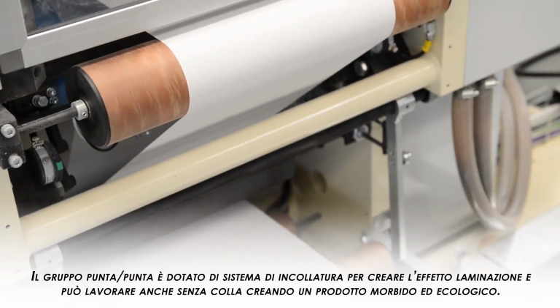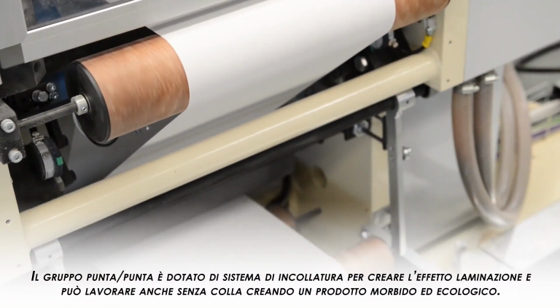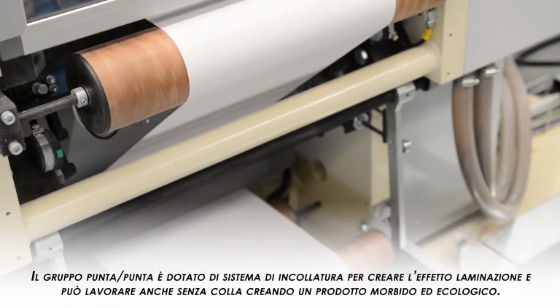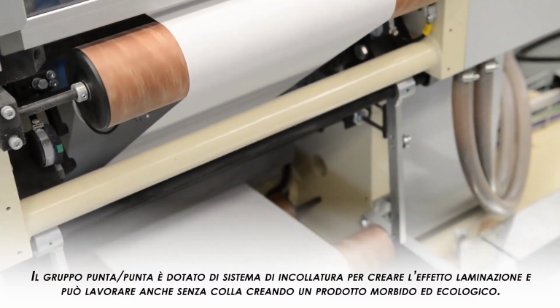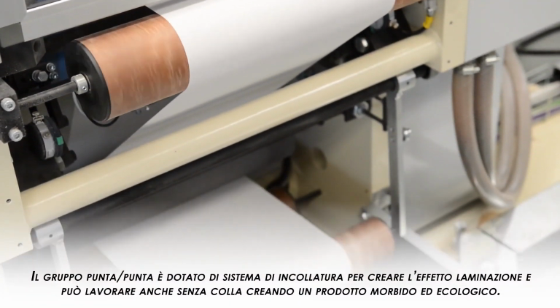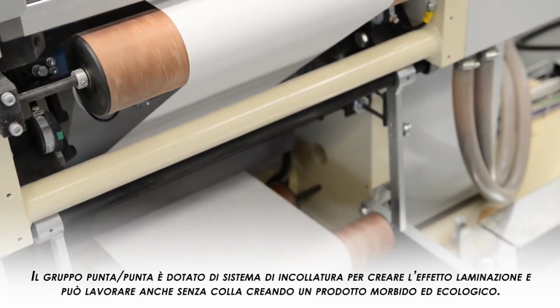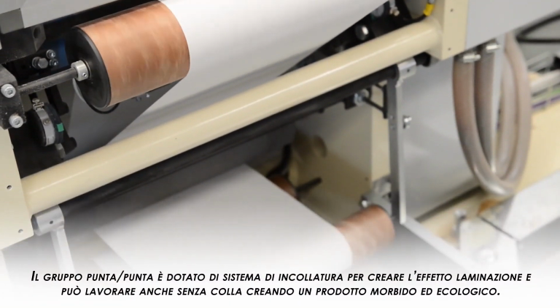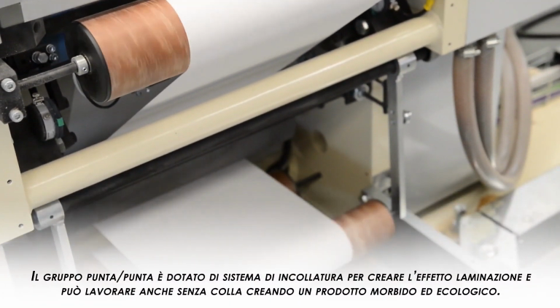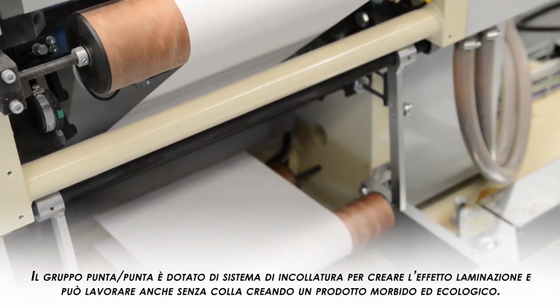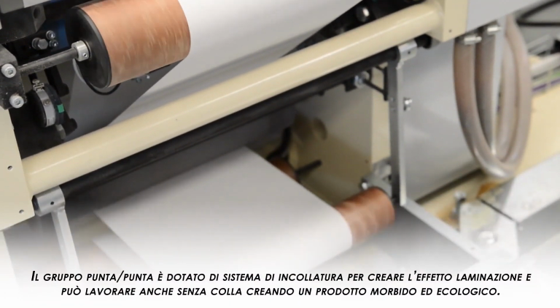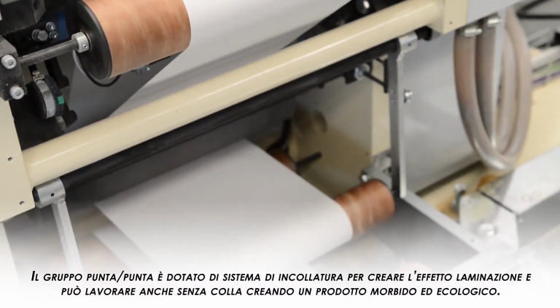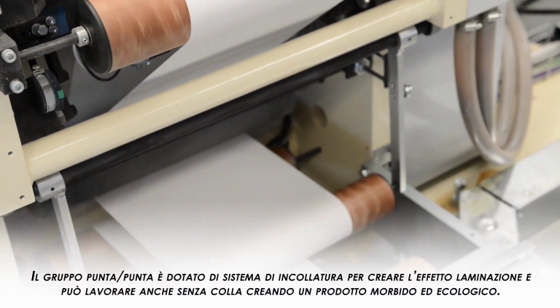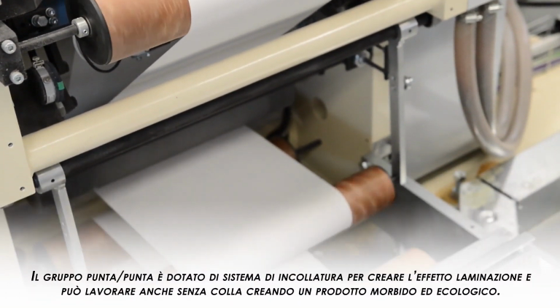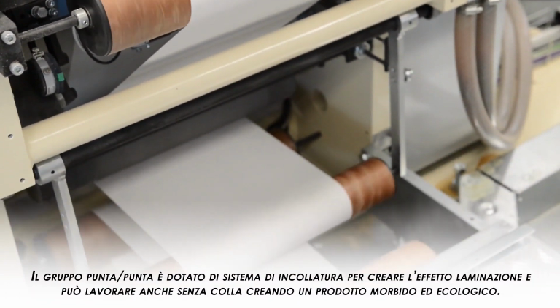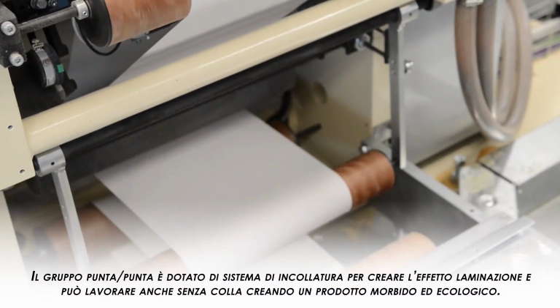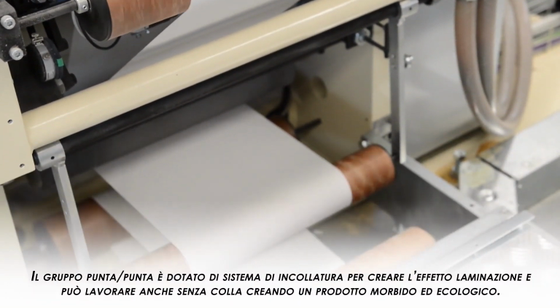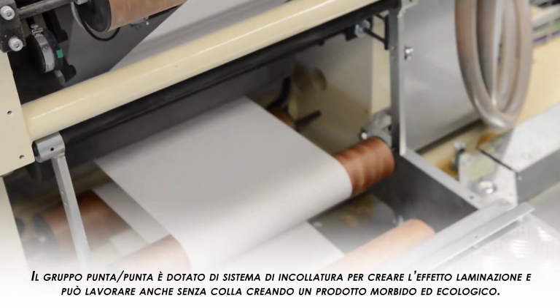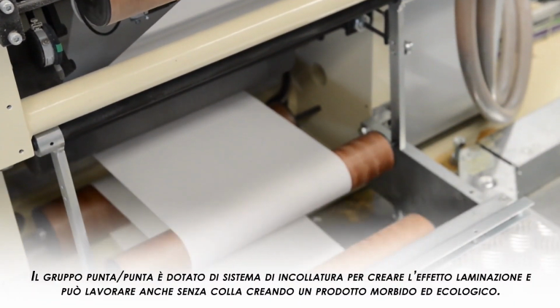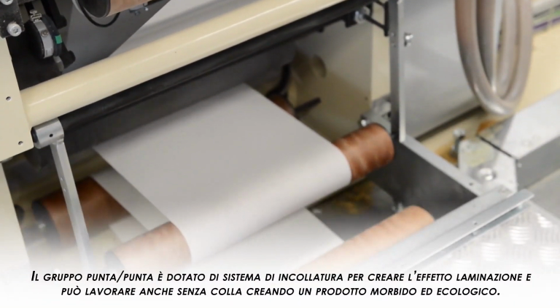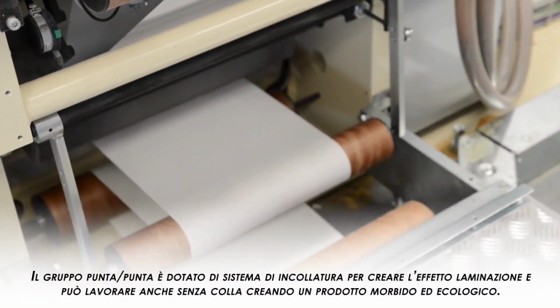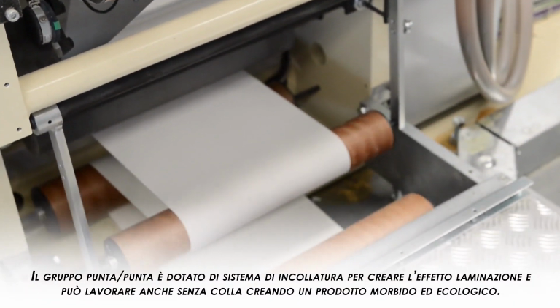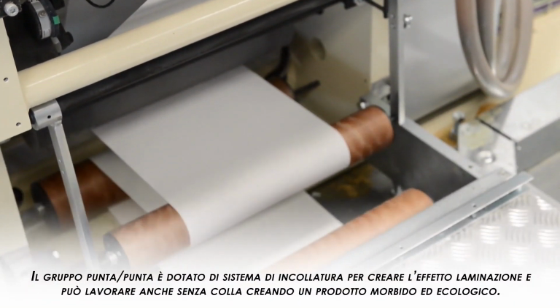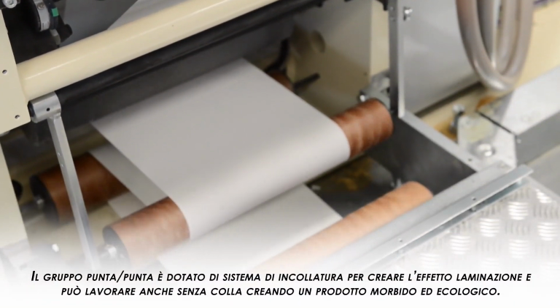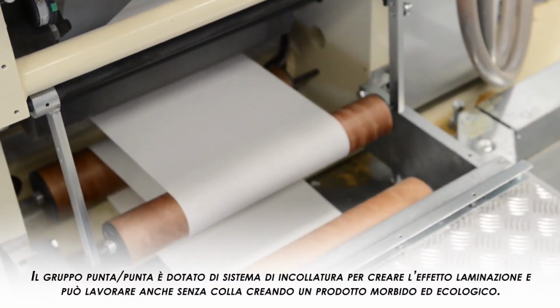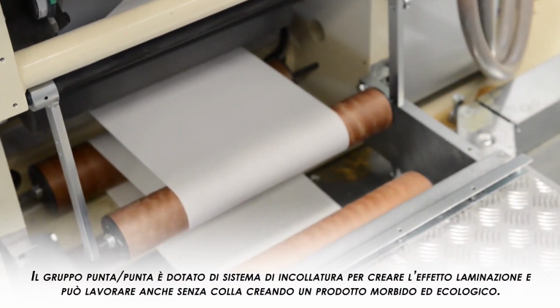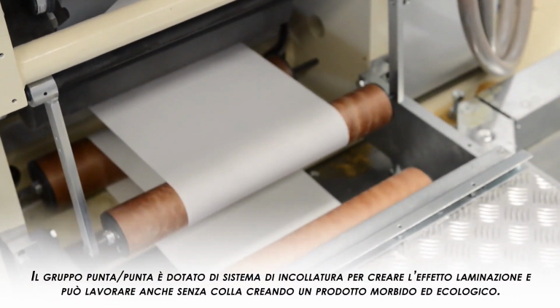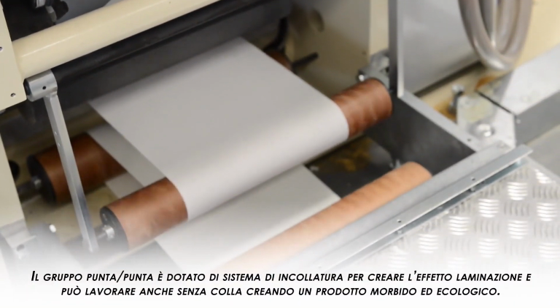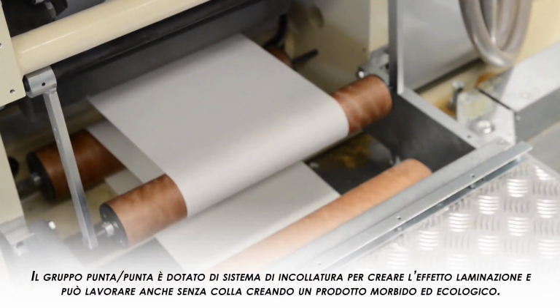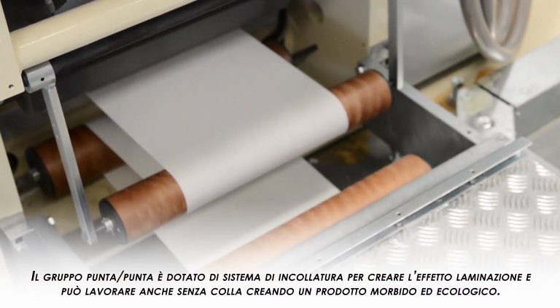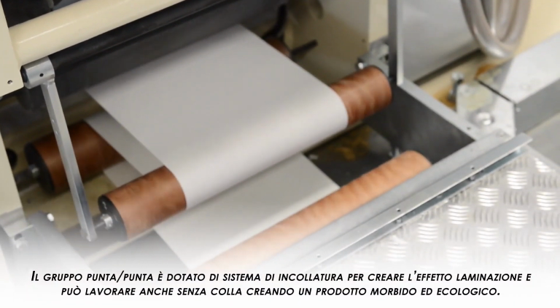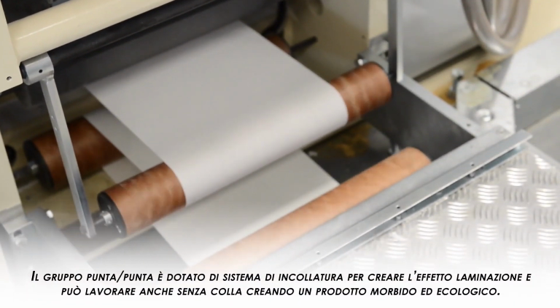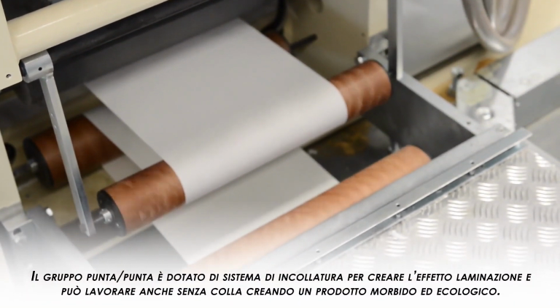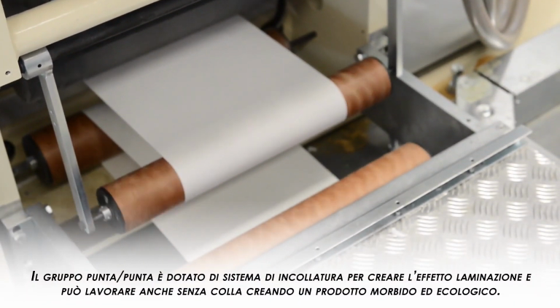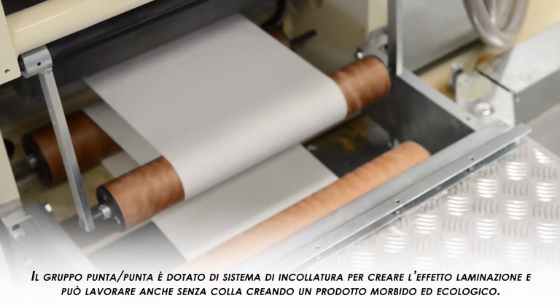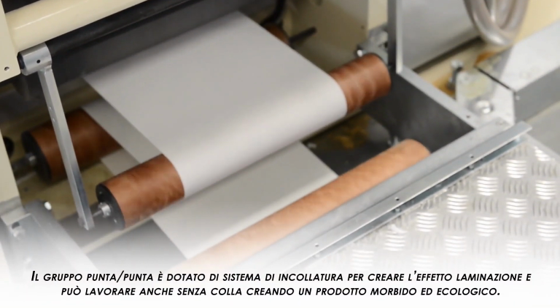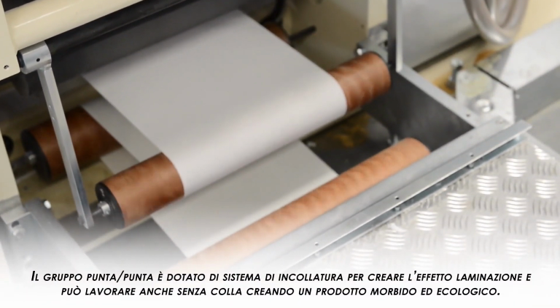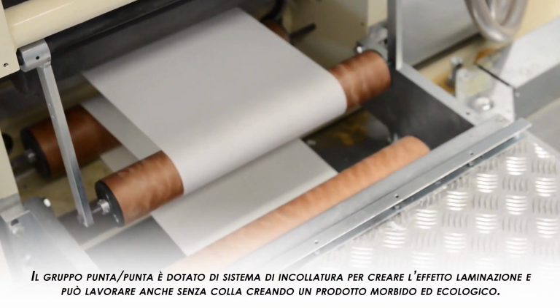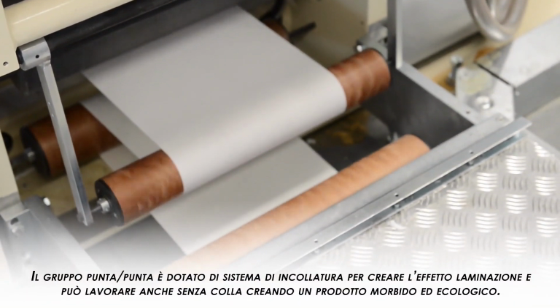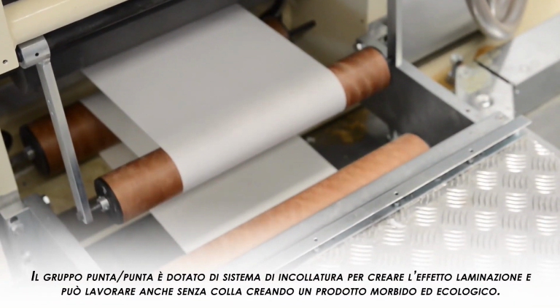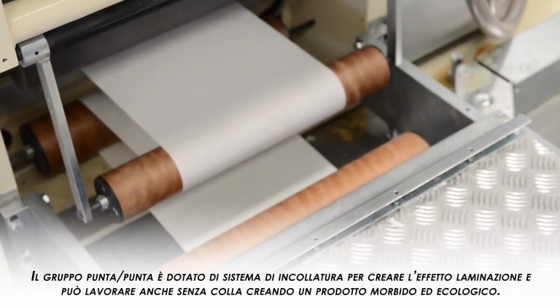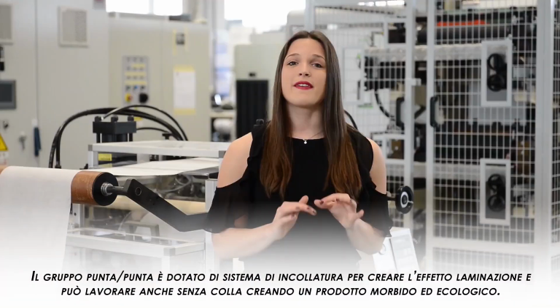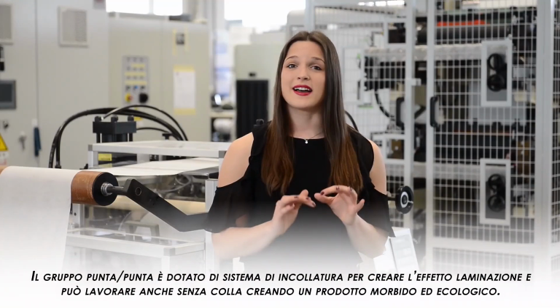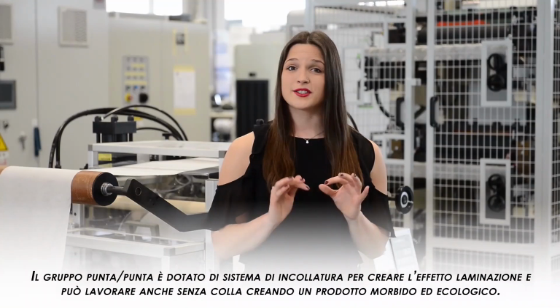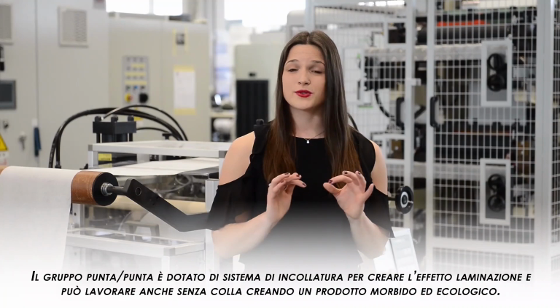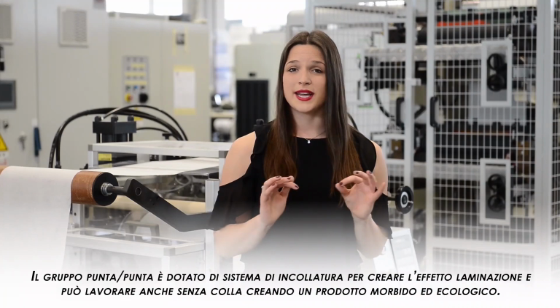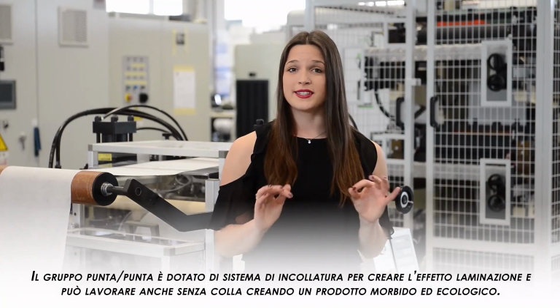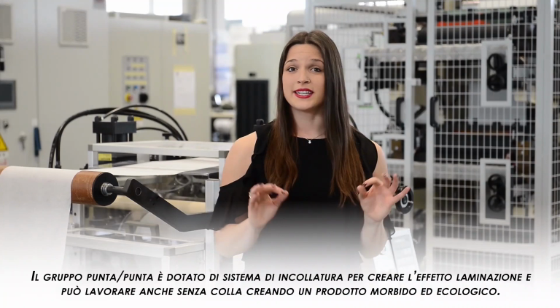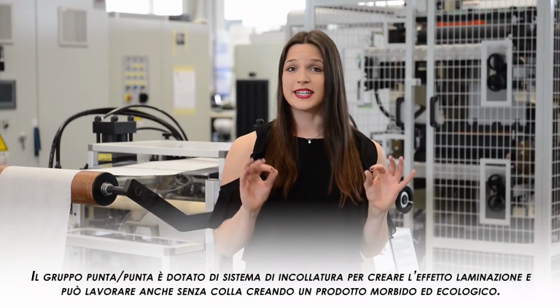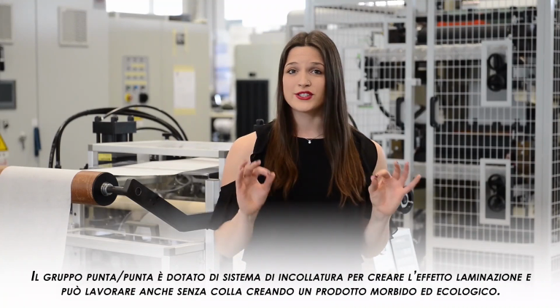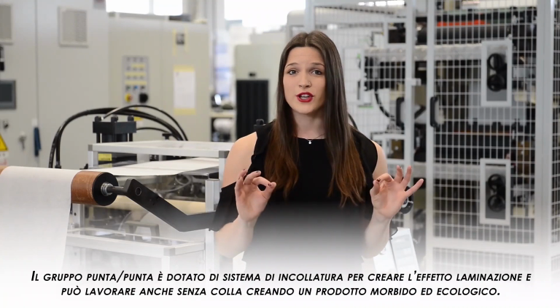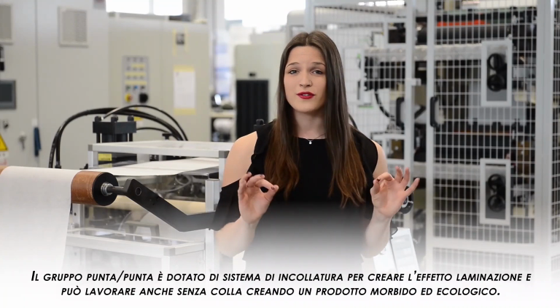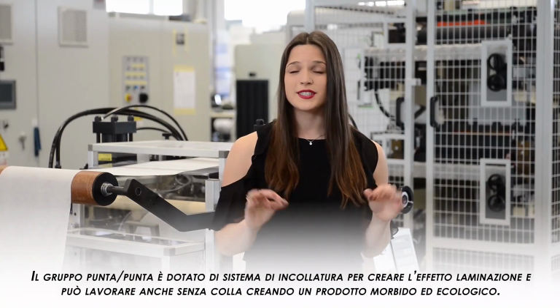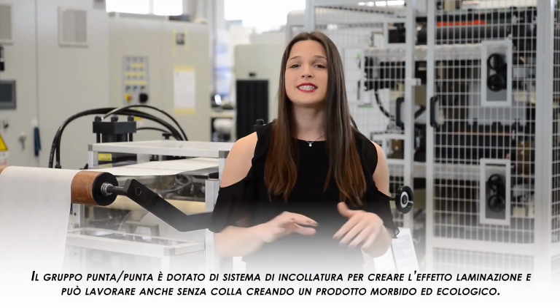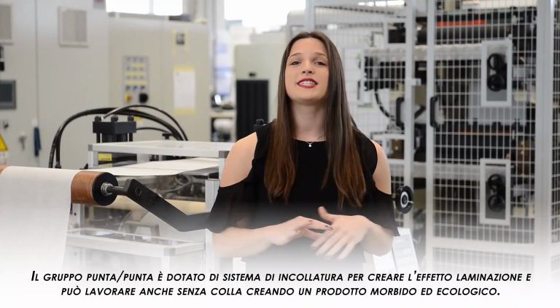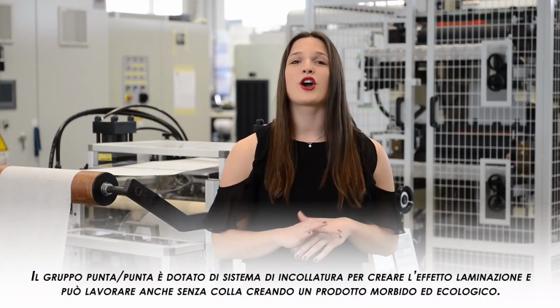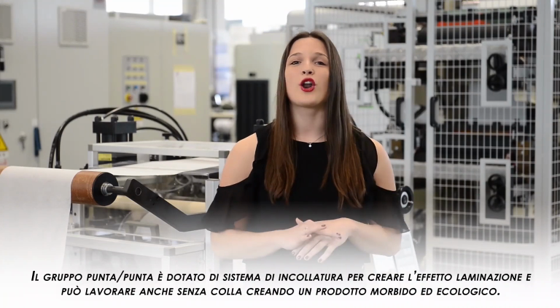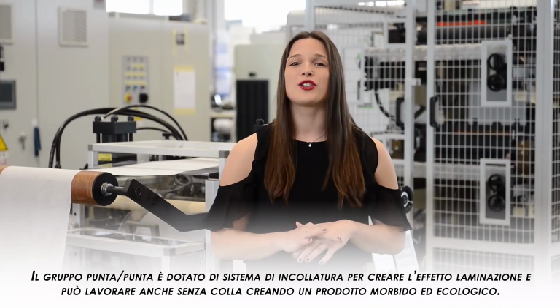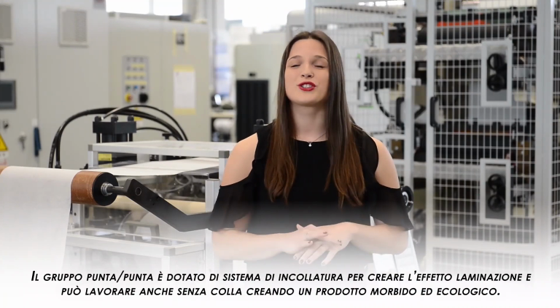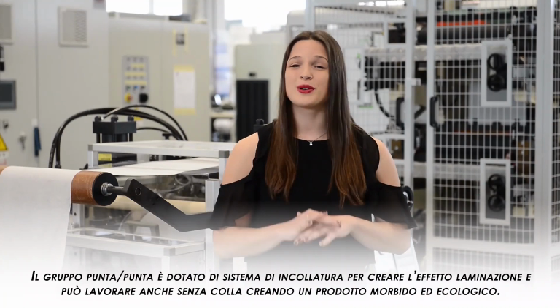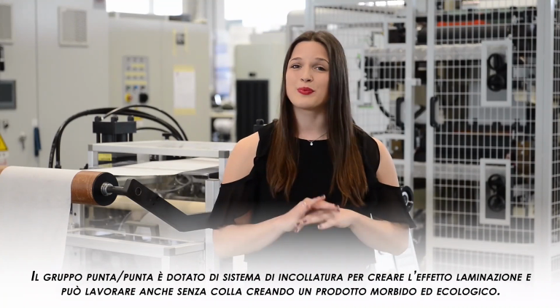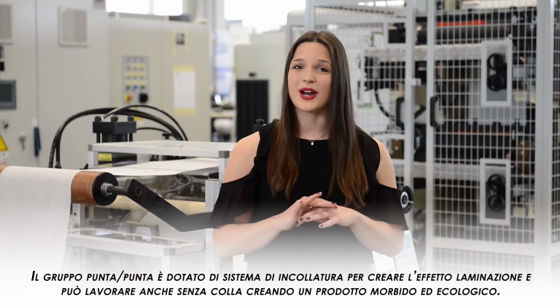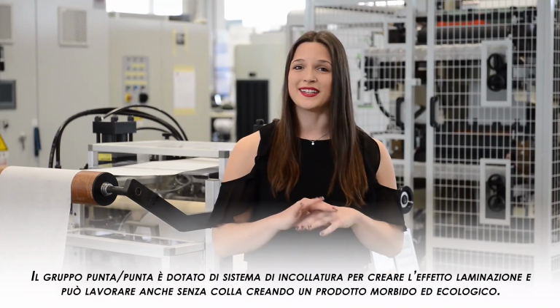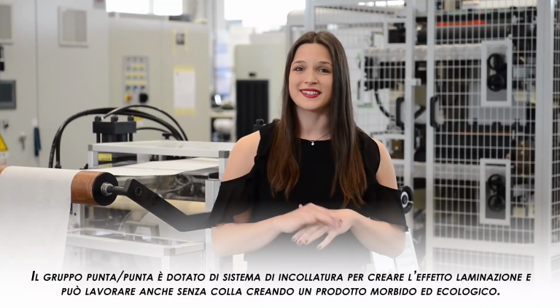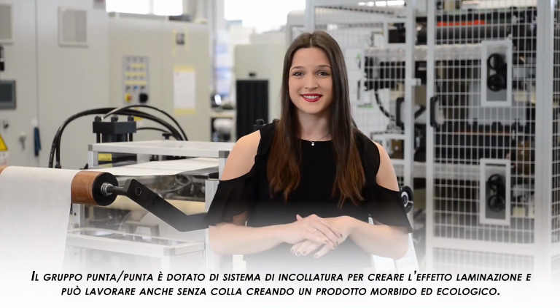If preferred, a version without glue application is also available, thus creating a soft and ecological product.